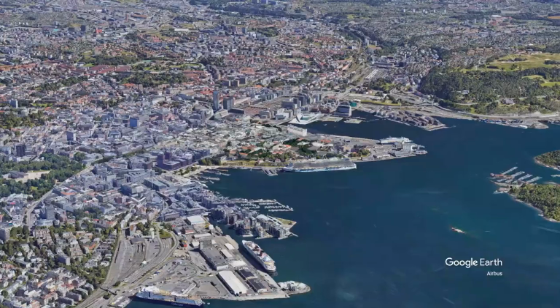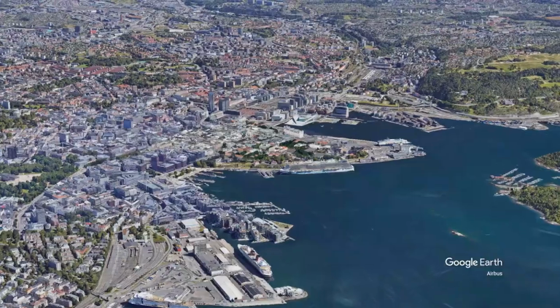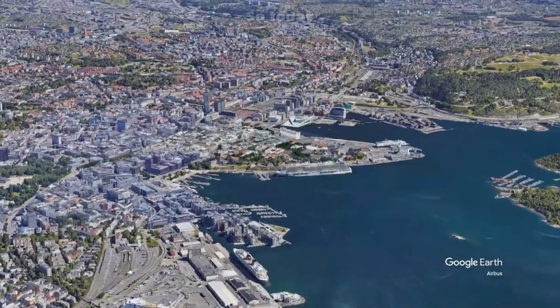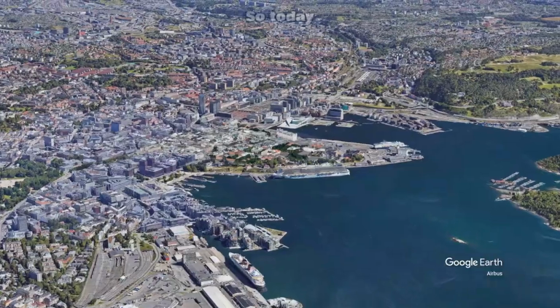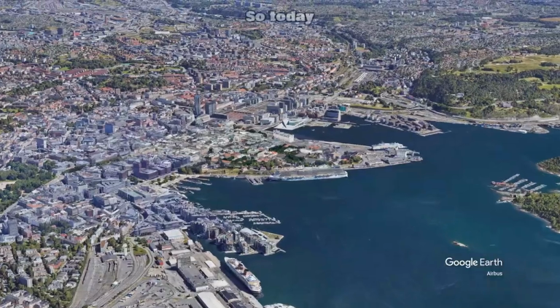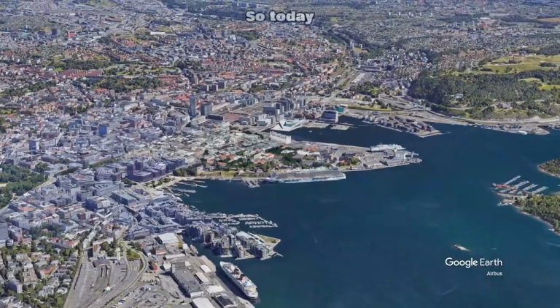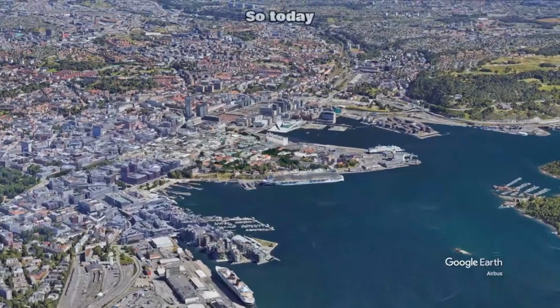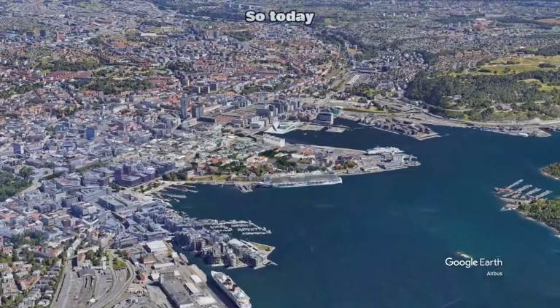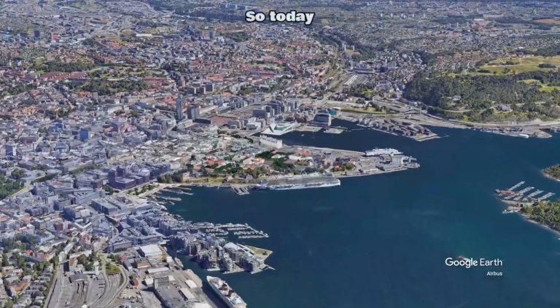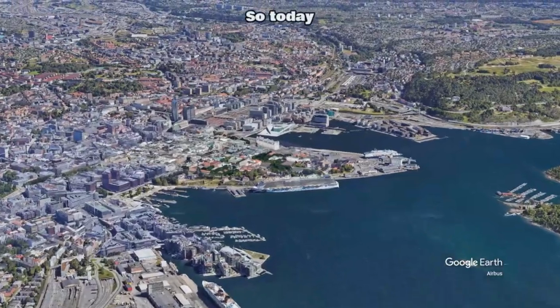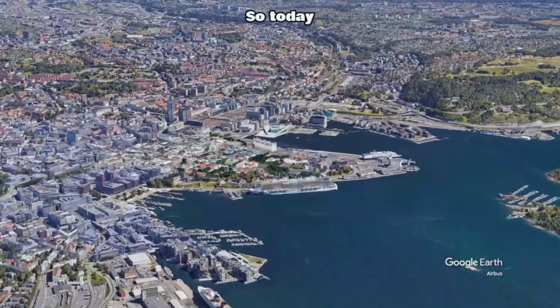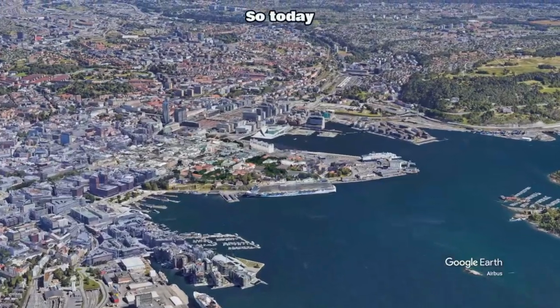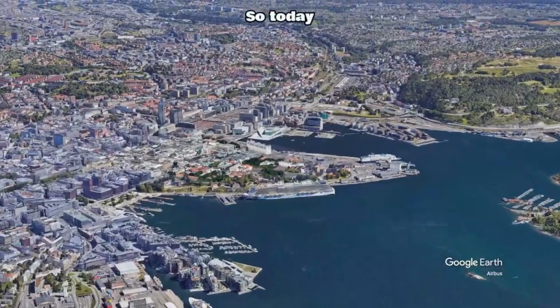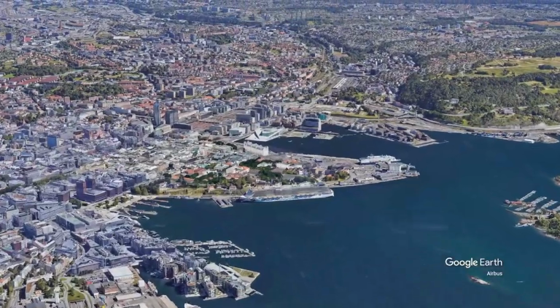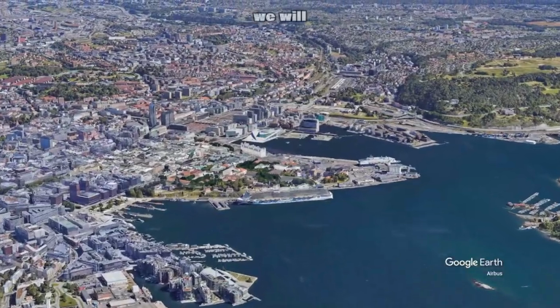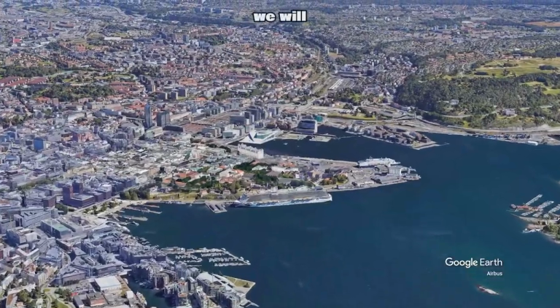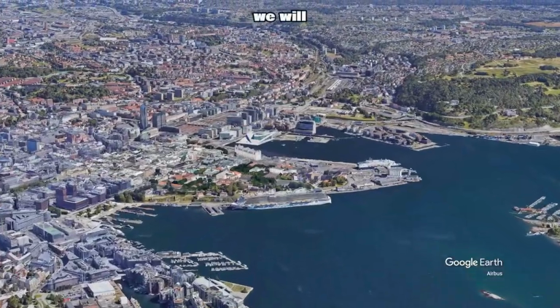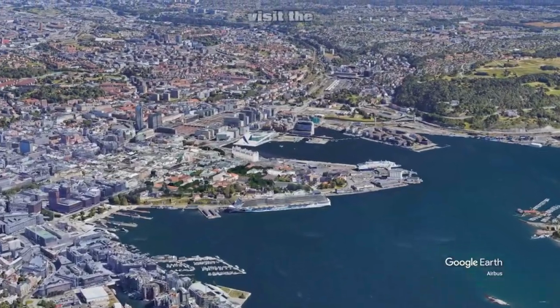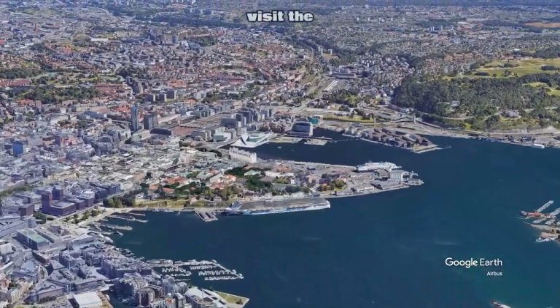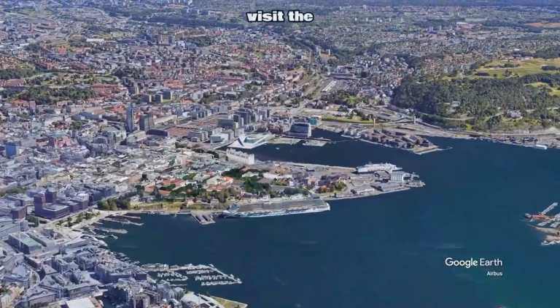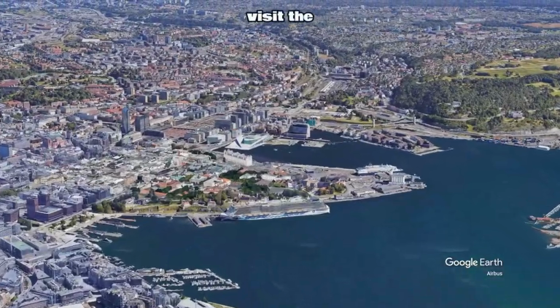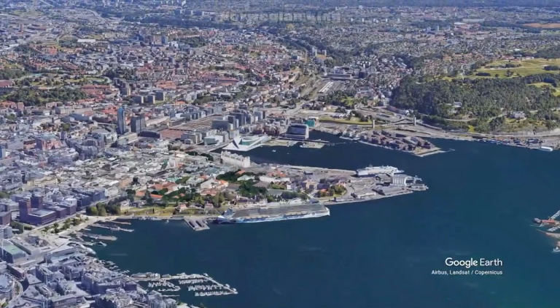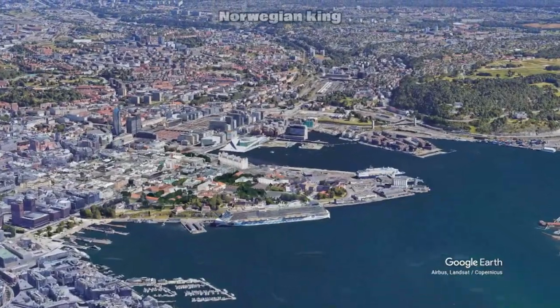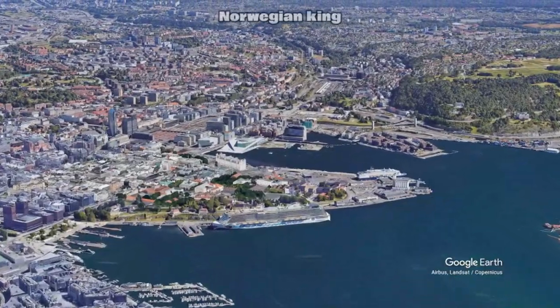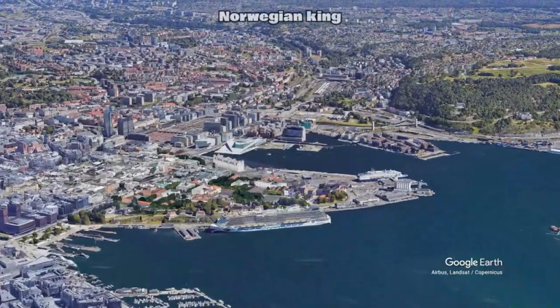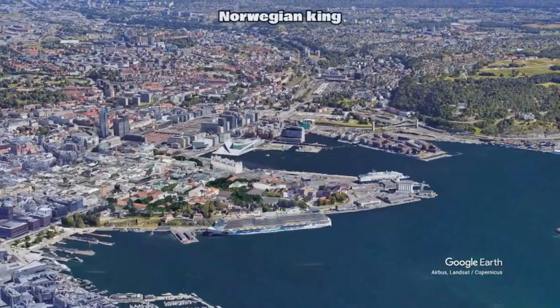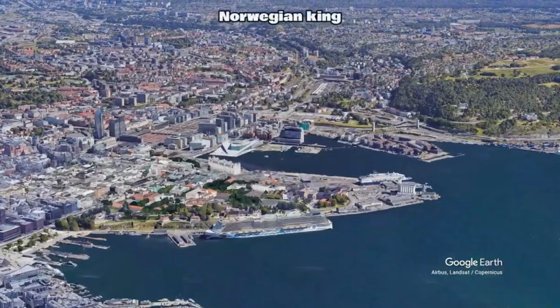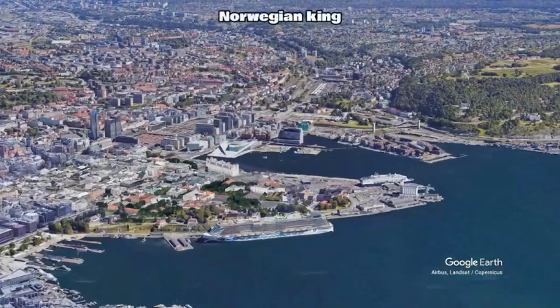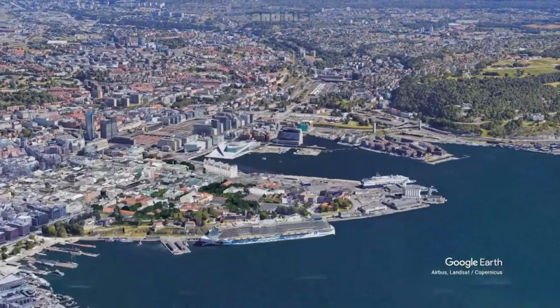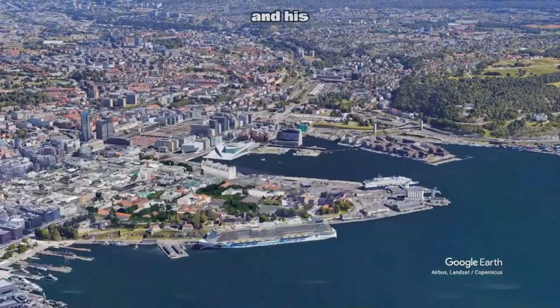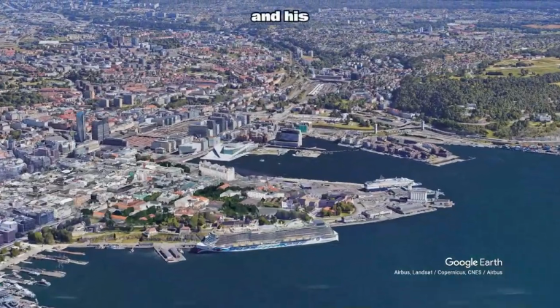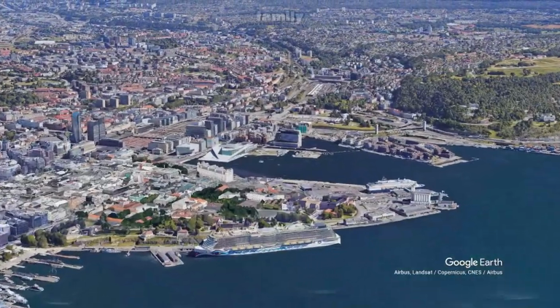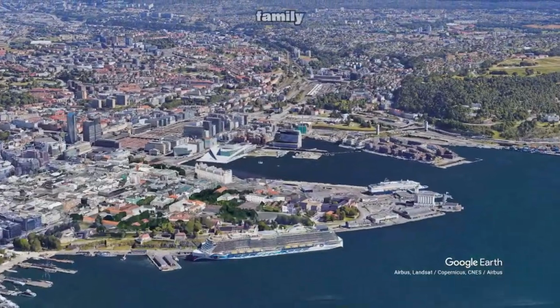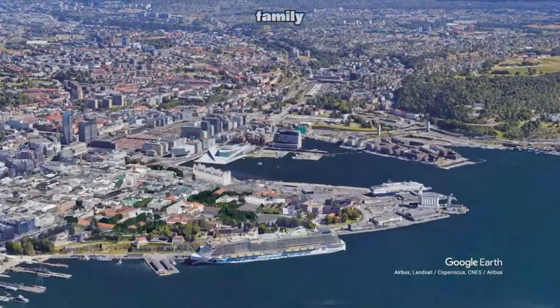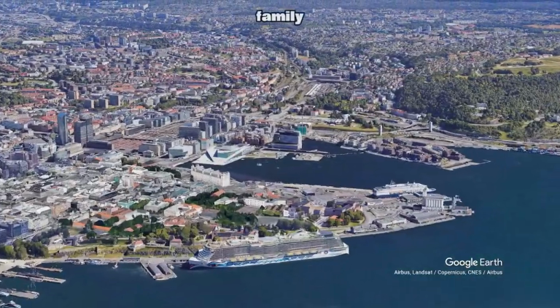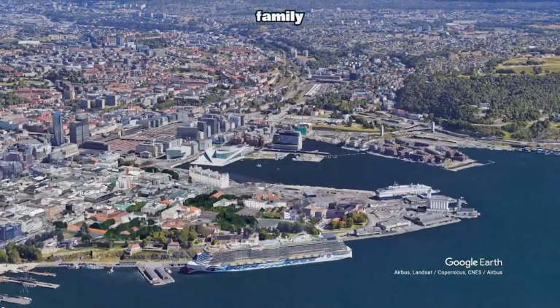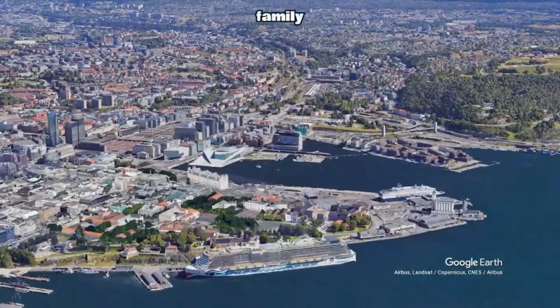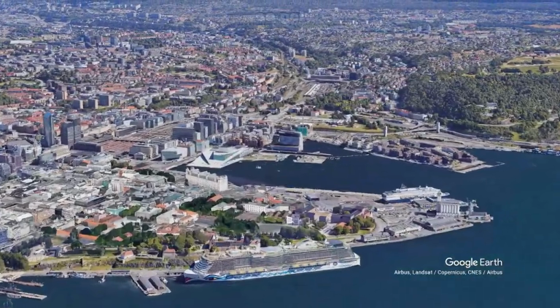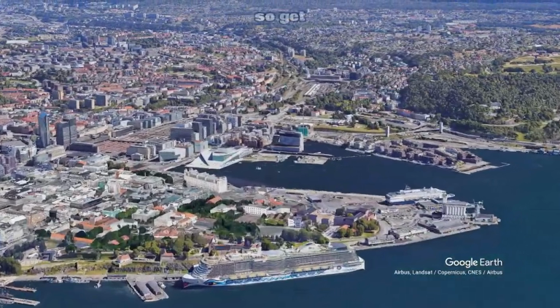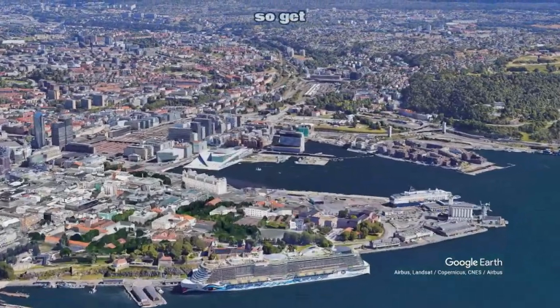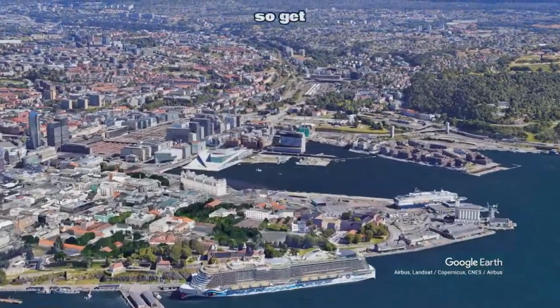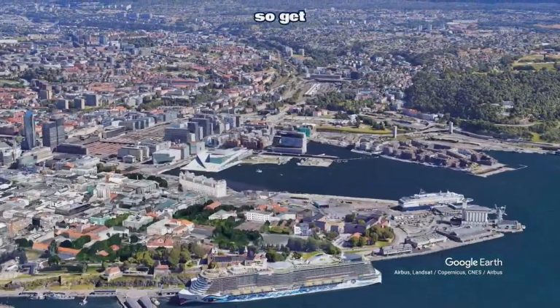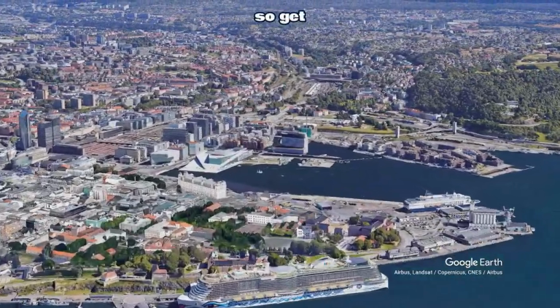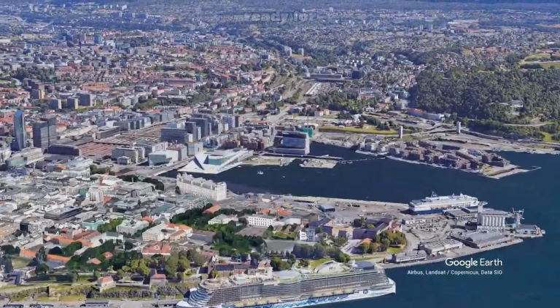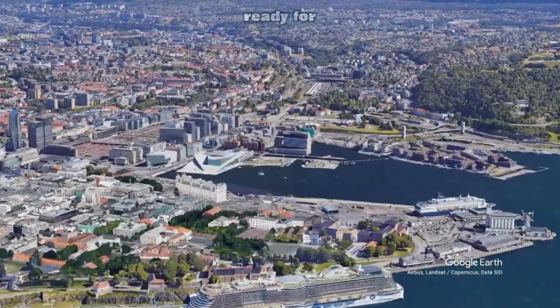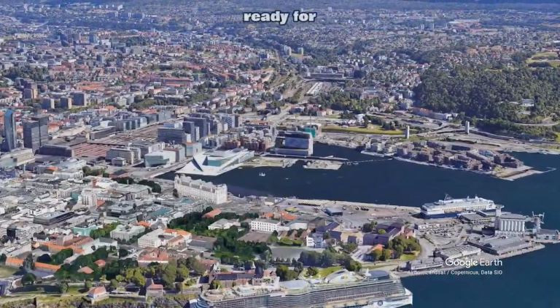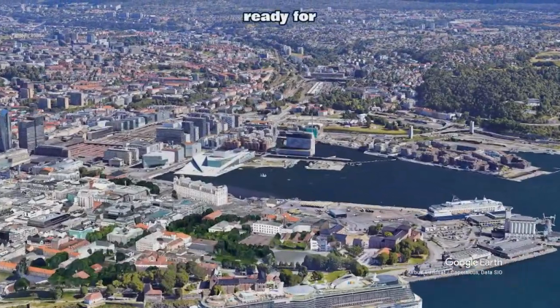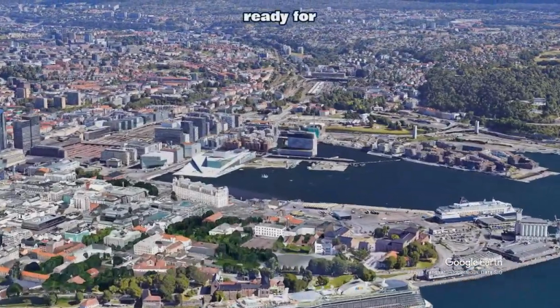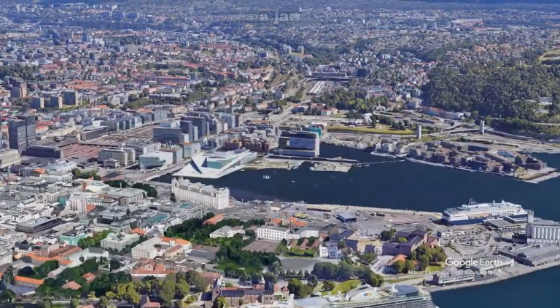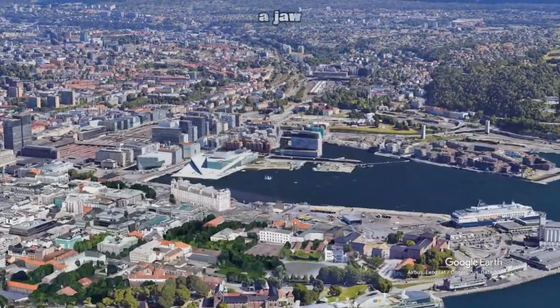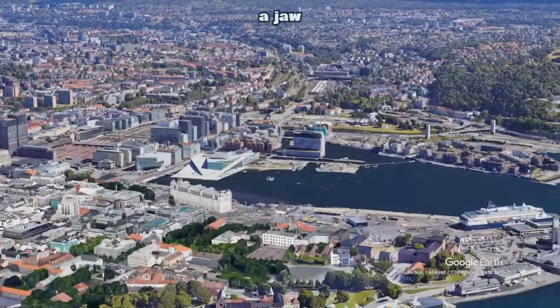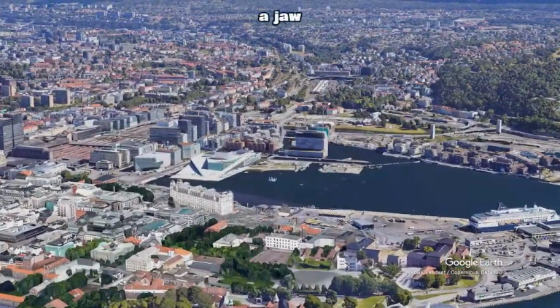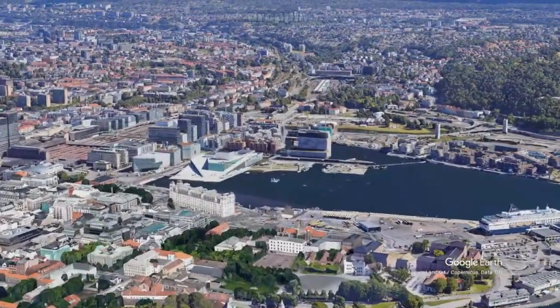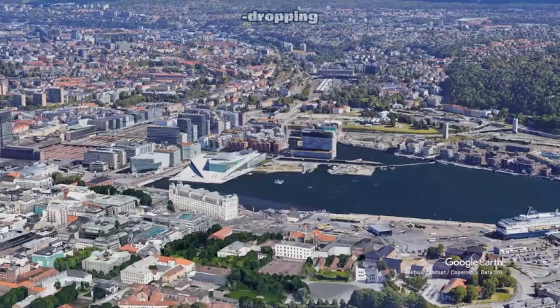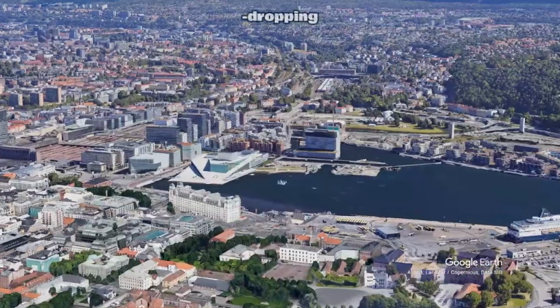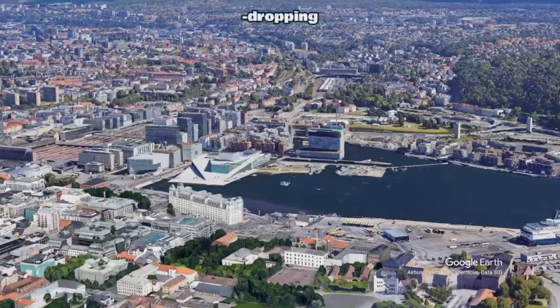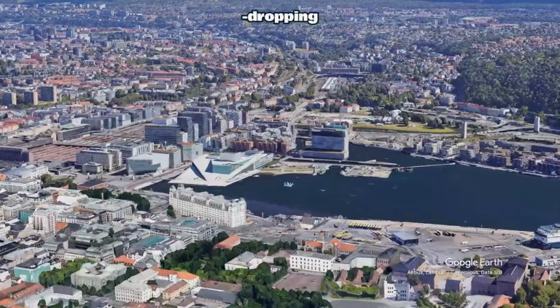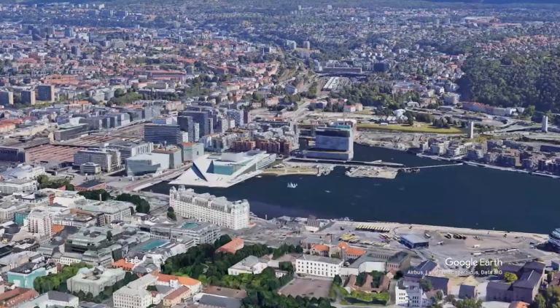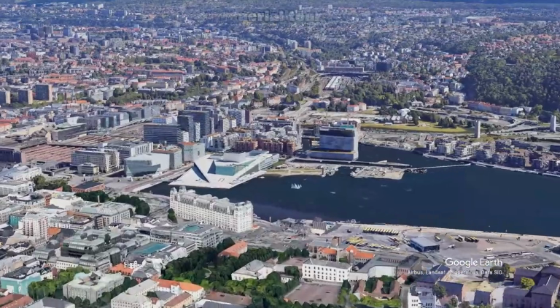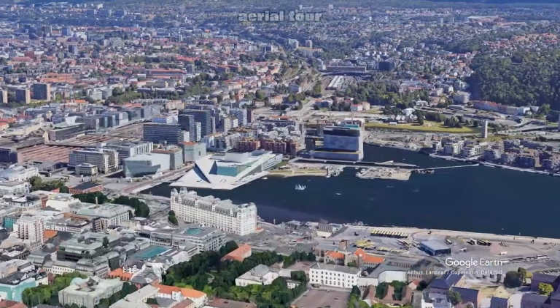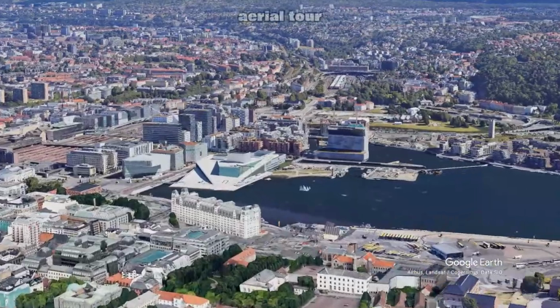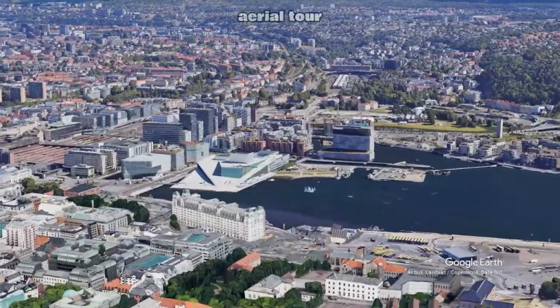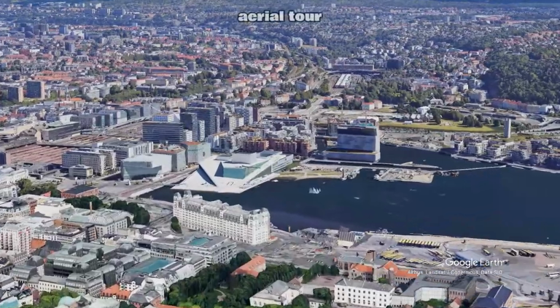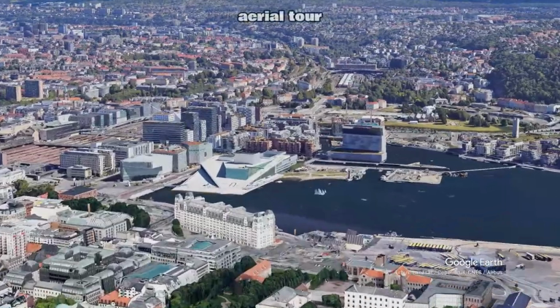Today we will visit the Norwegian king and his family. Get ready for a jaw-dropping aerial tour.